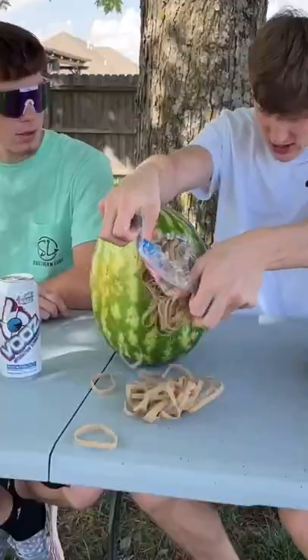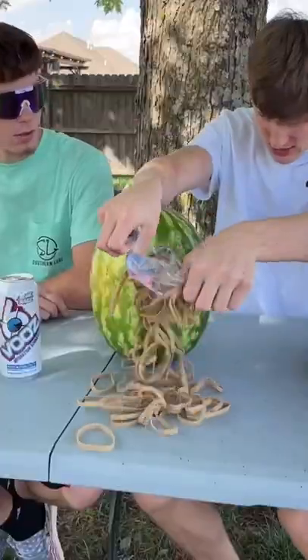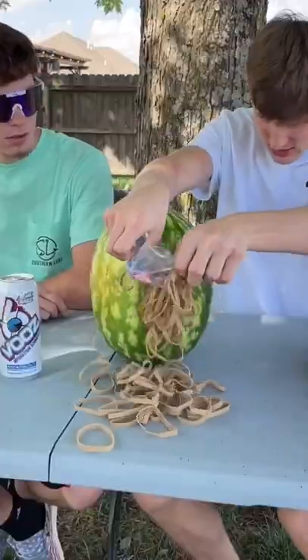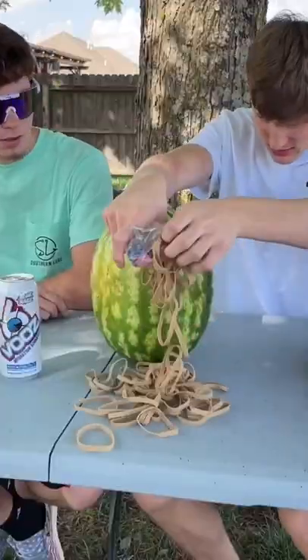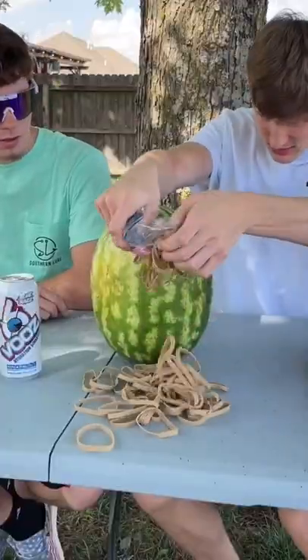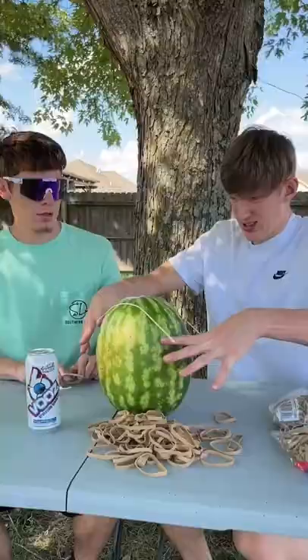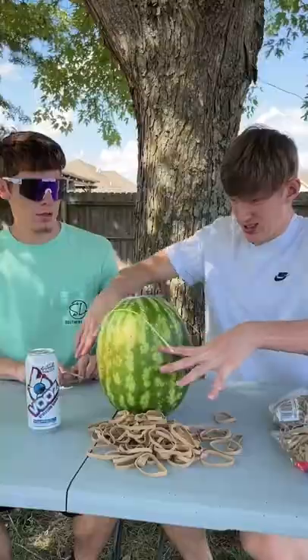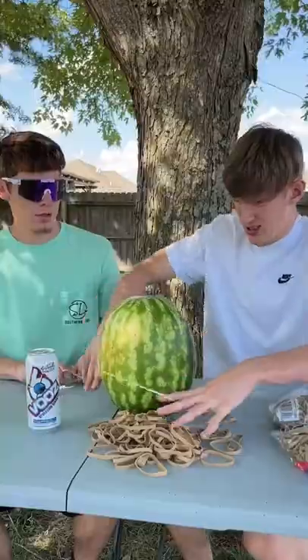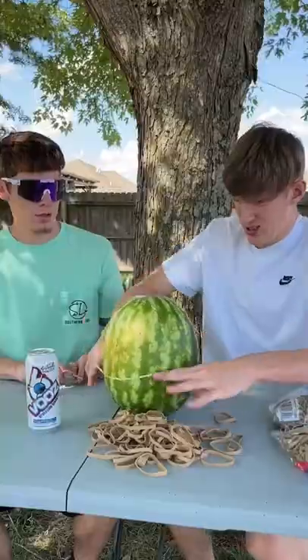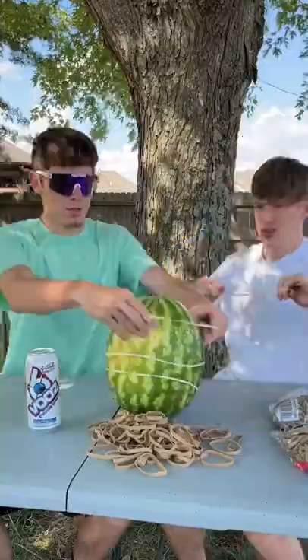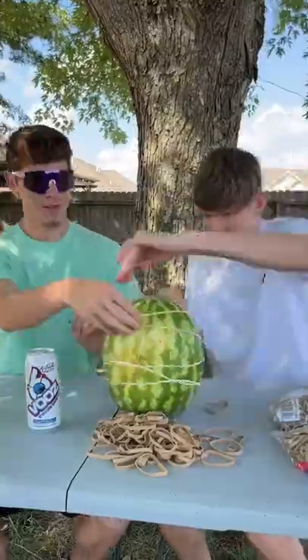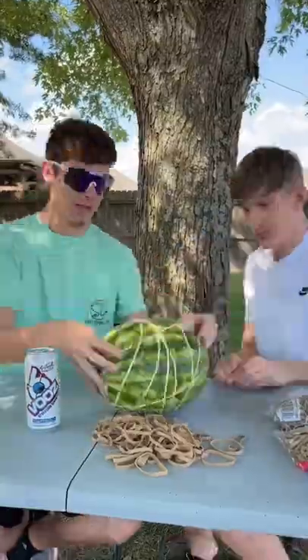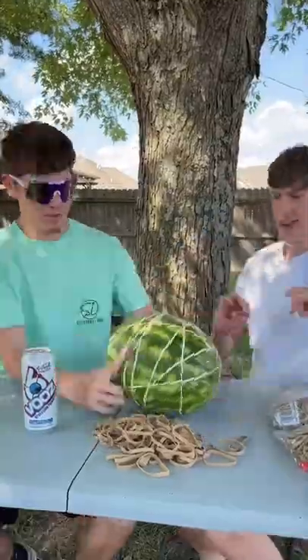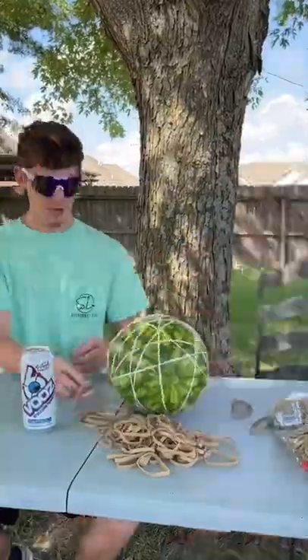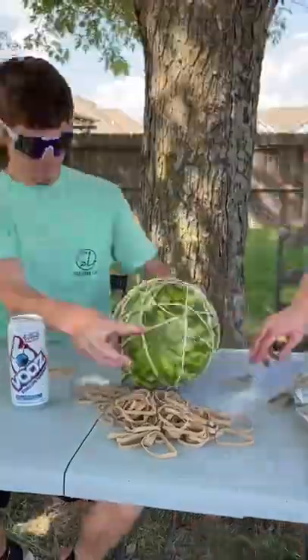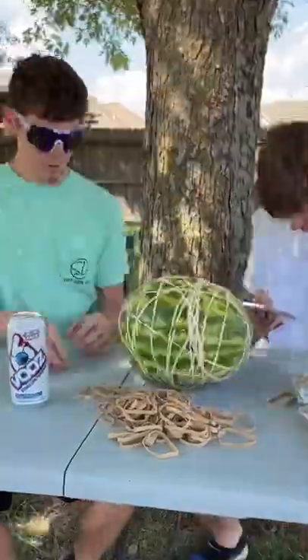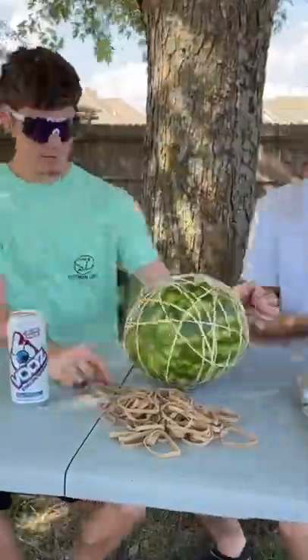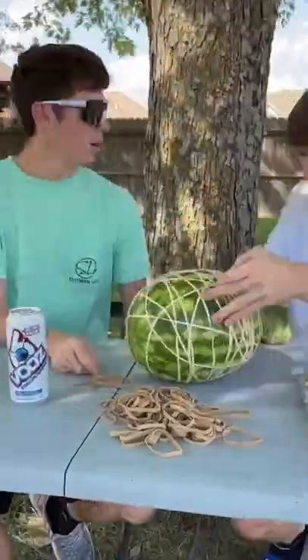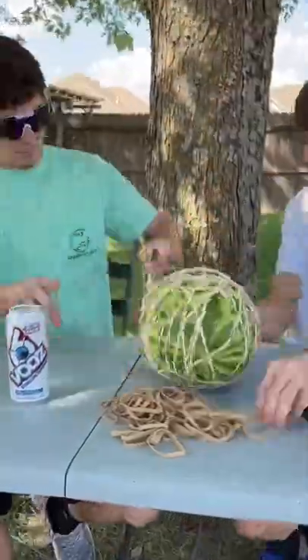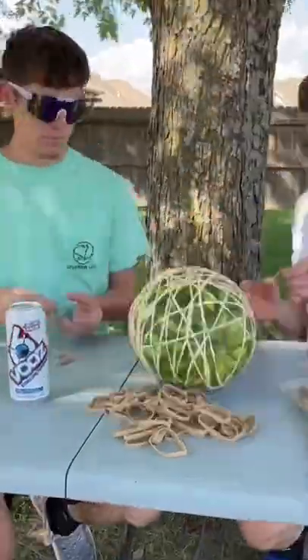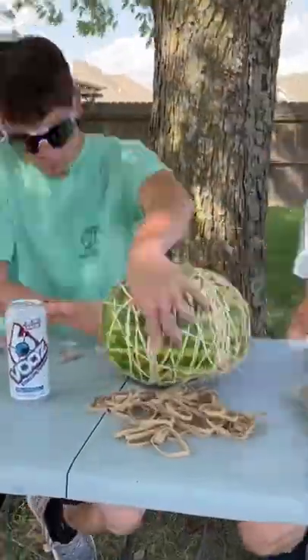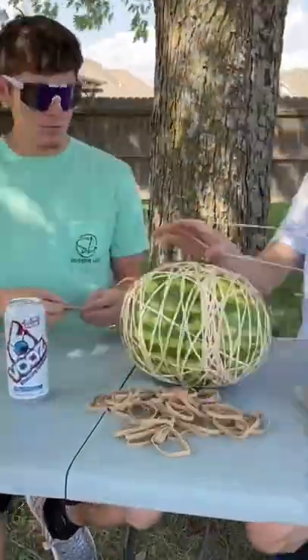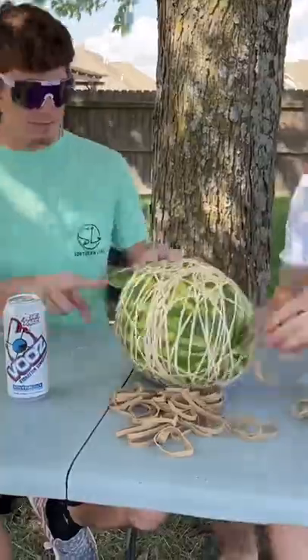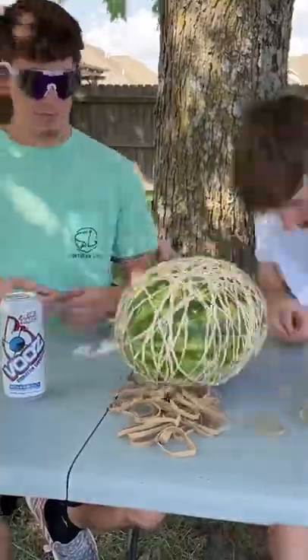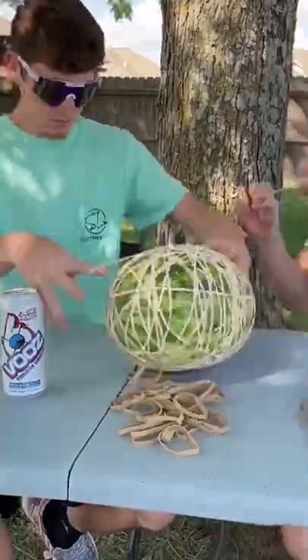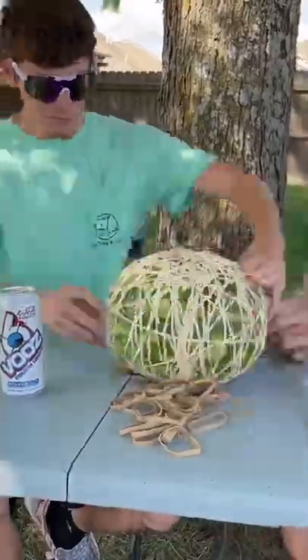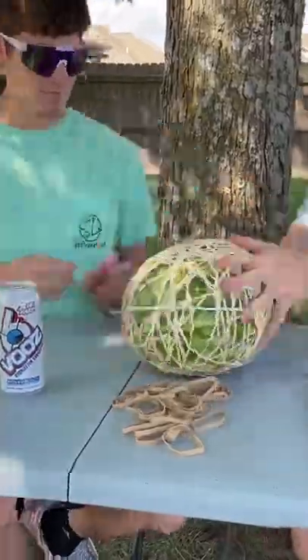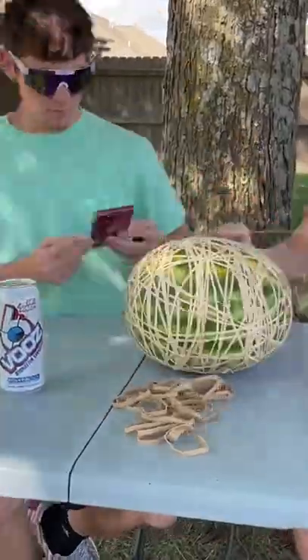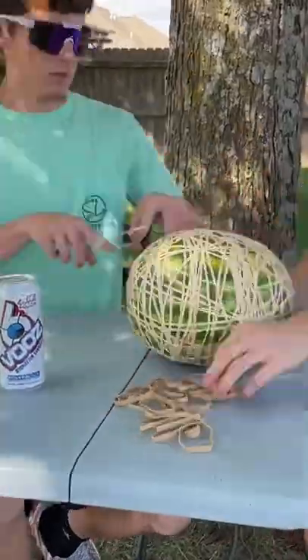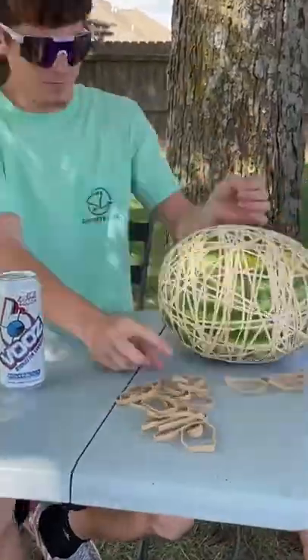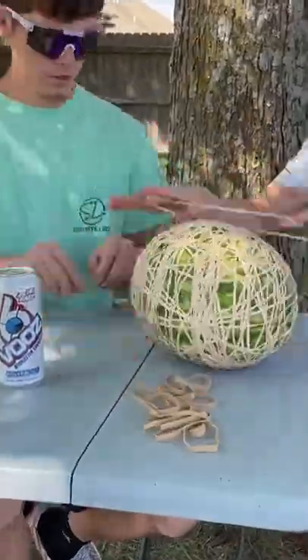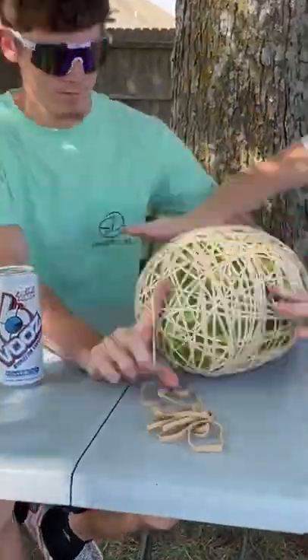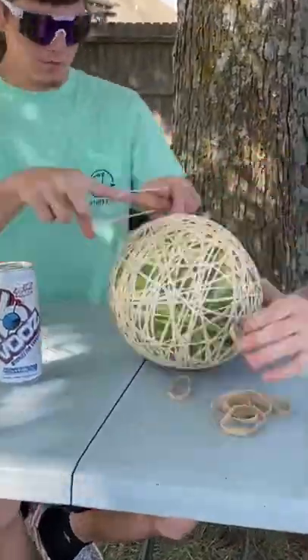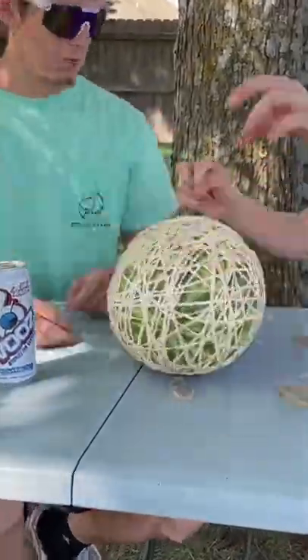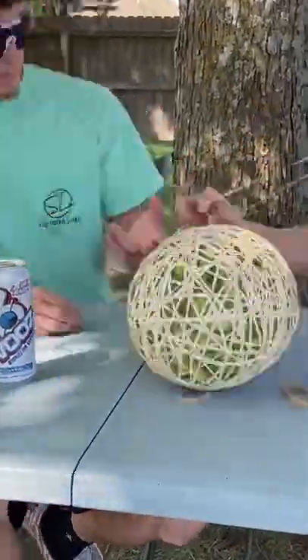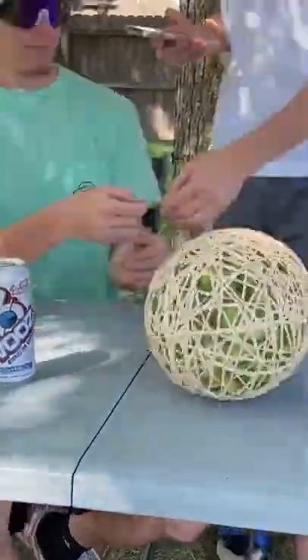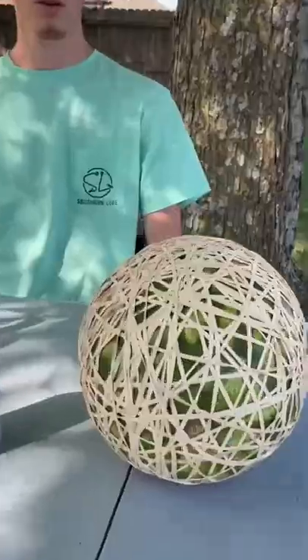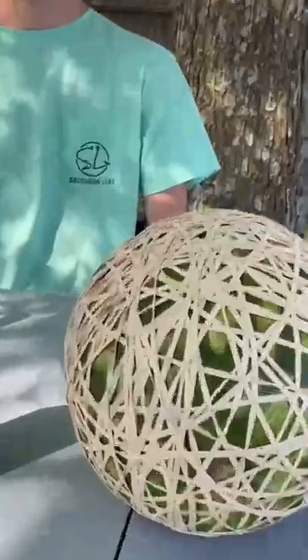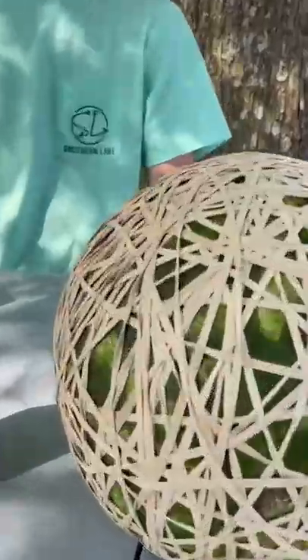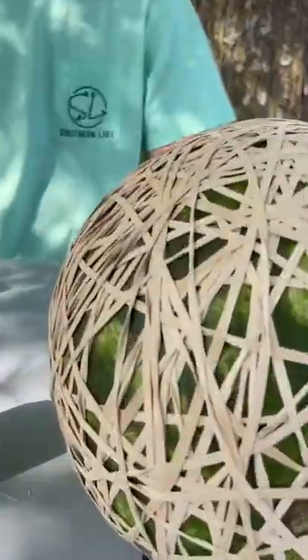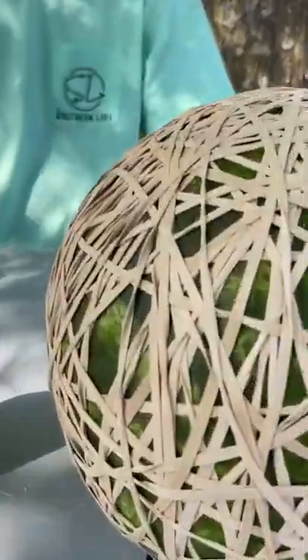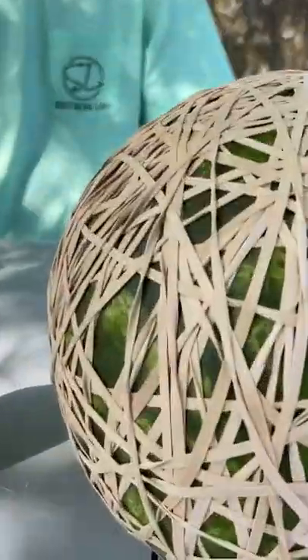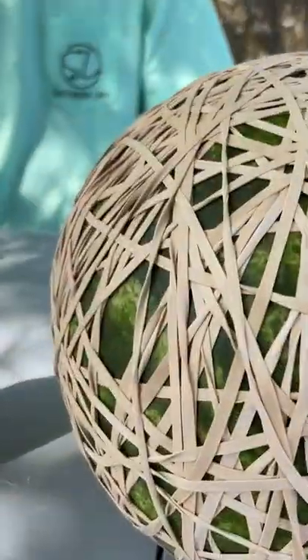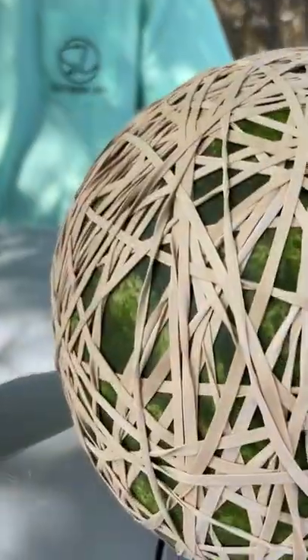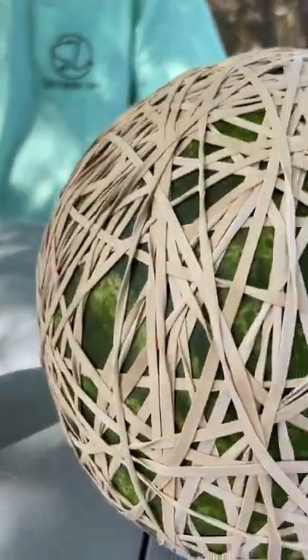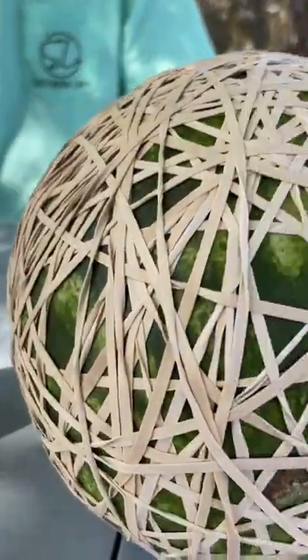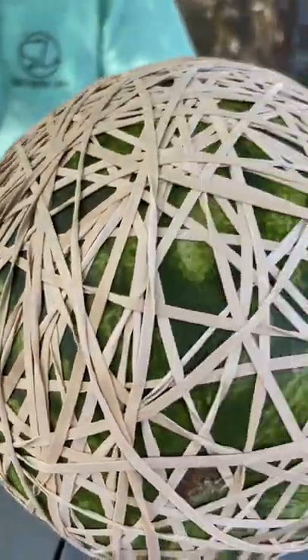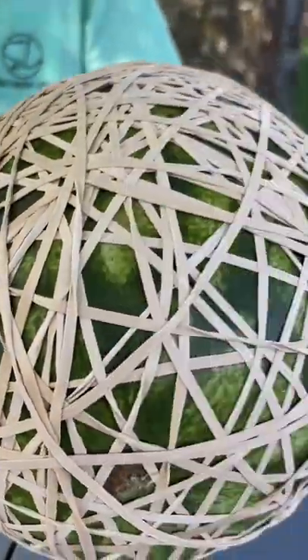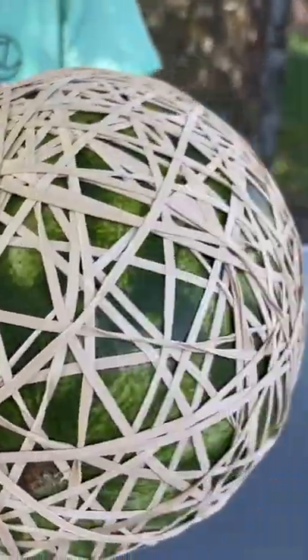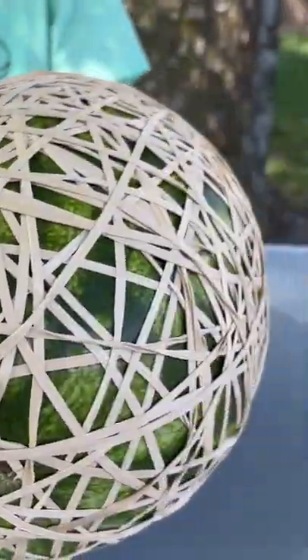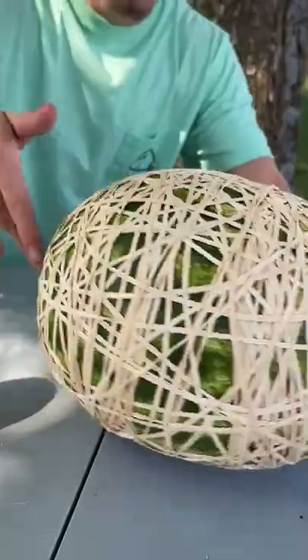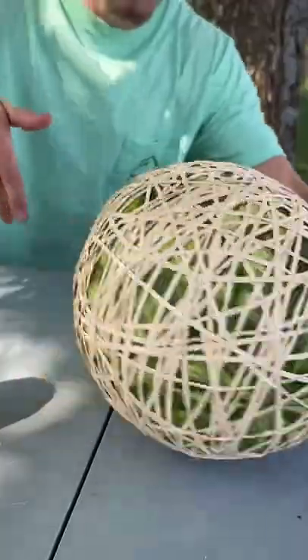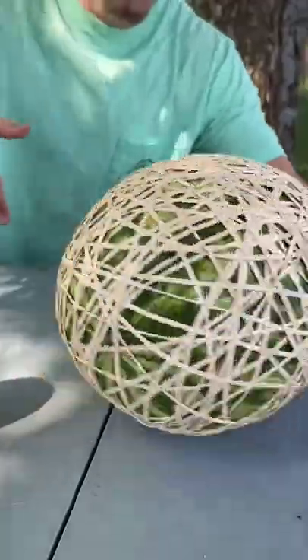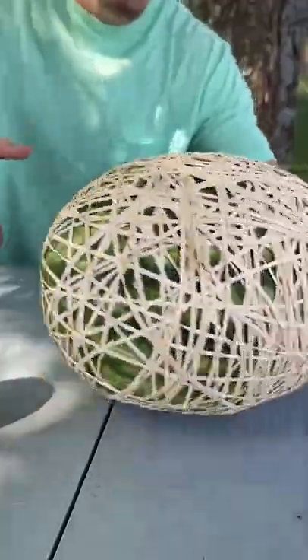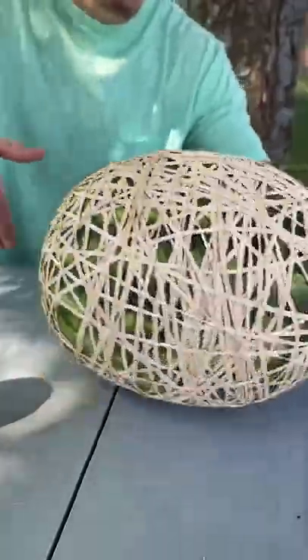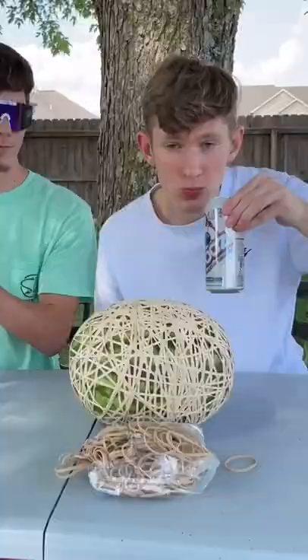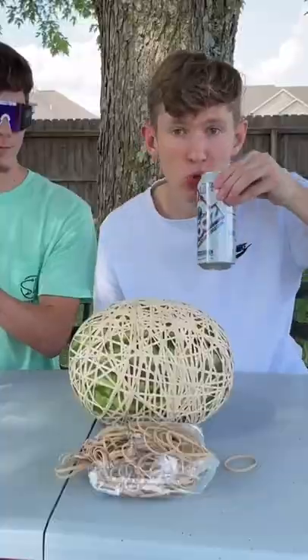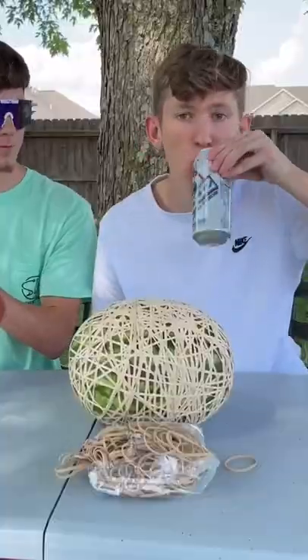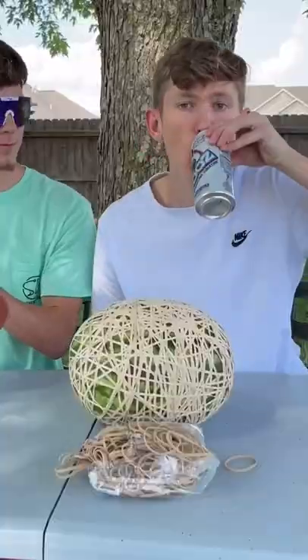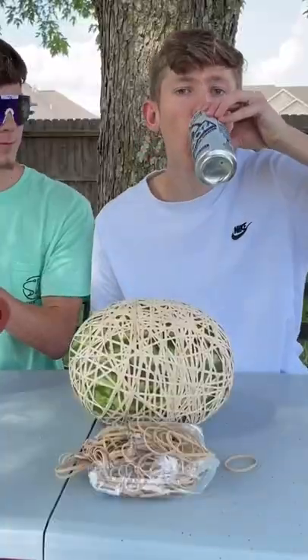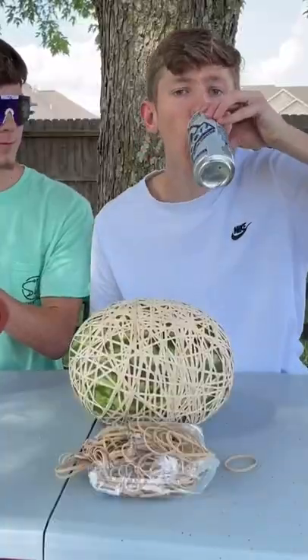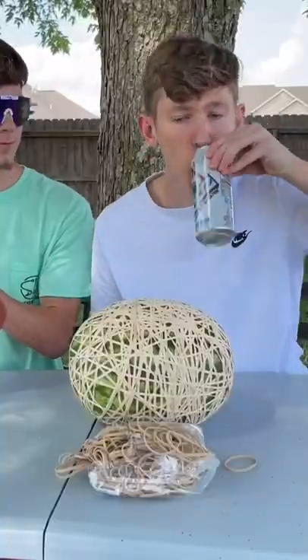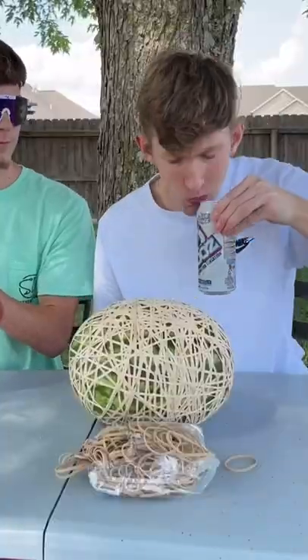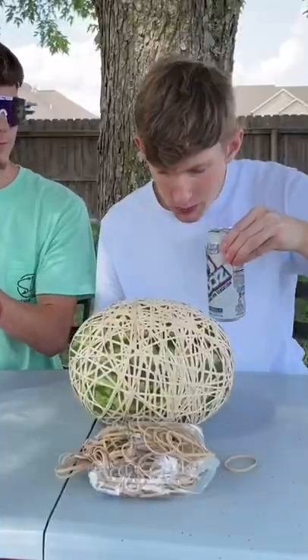I have a bunch of rubber bands, and starting with the first package, we placed the entire thing on the watermelon like this. It looked really cool, all evenly spread out.